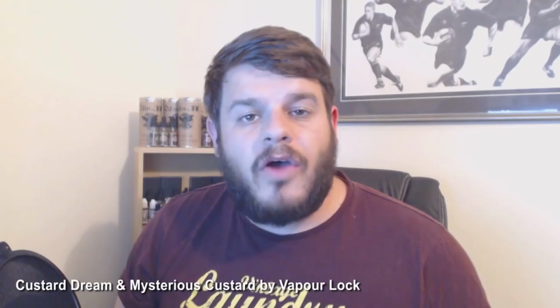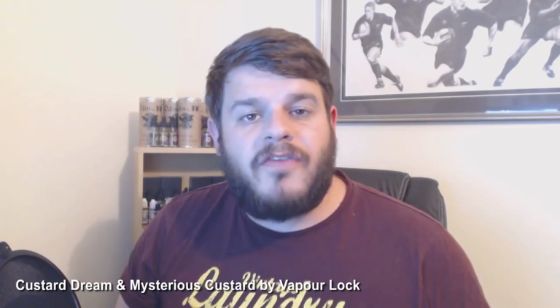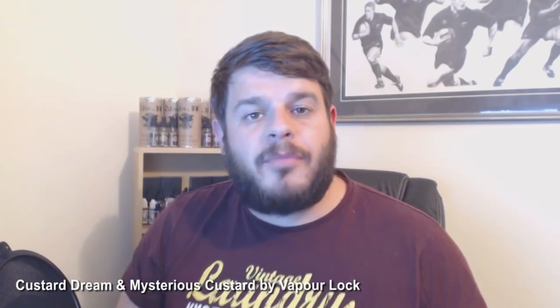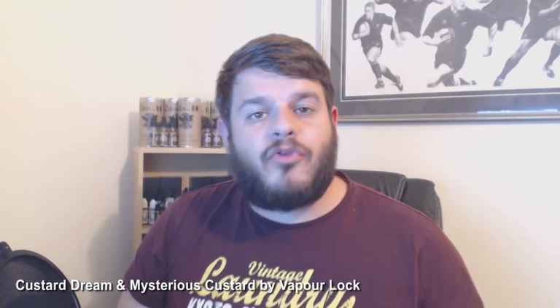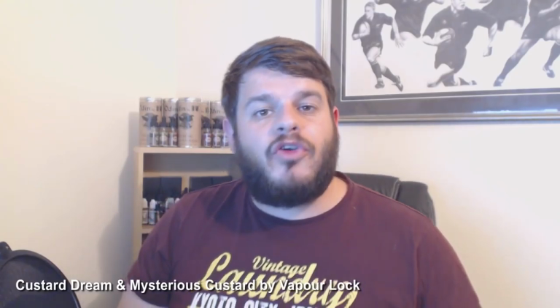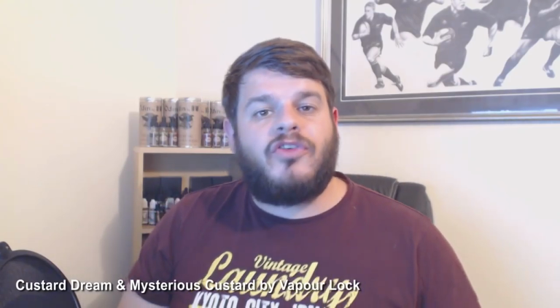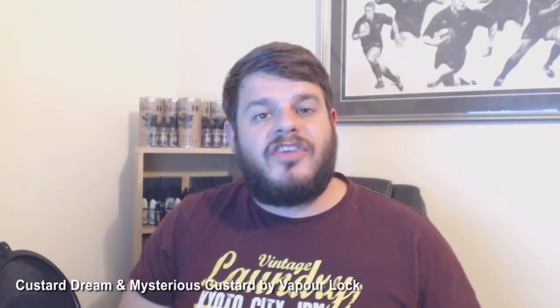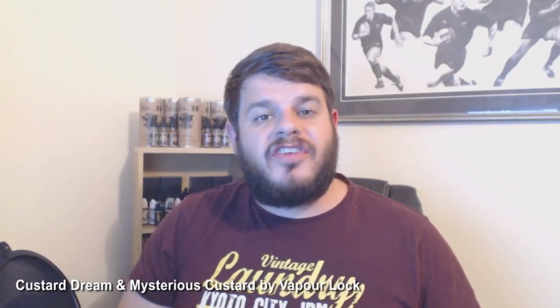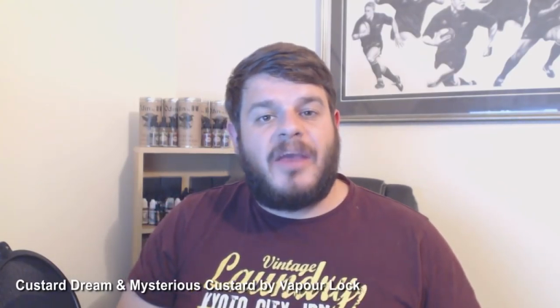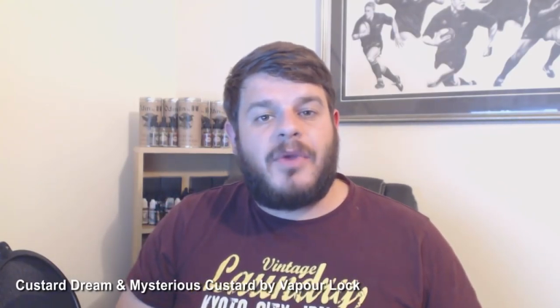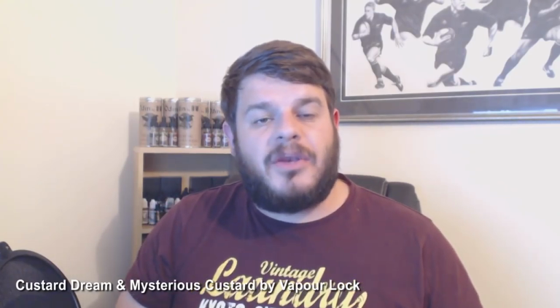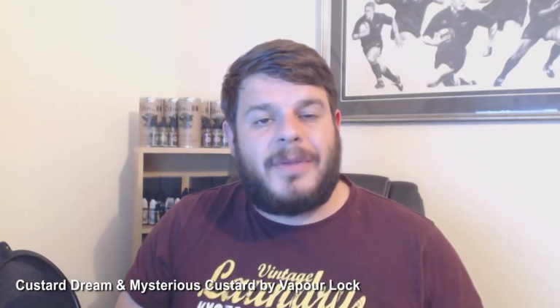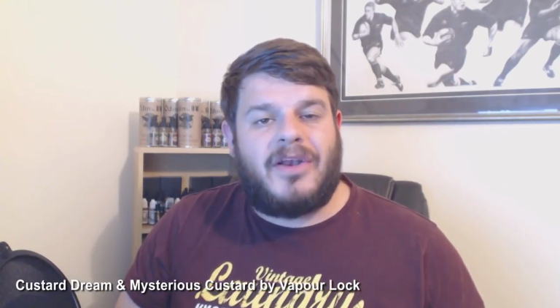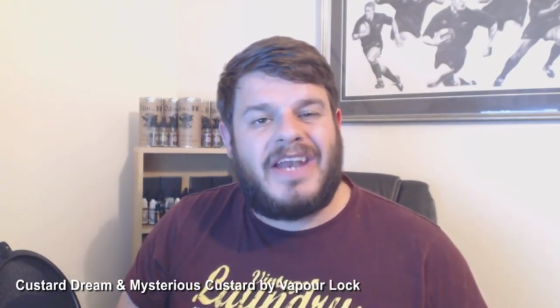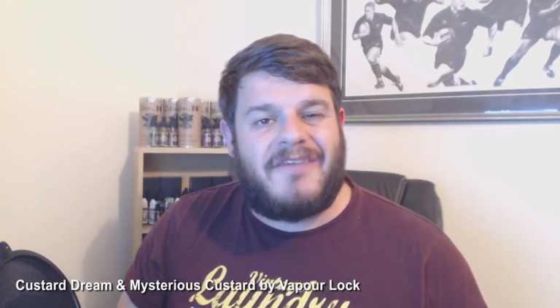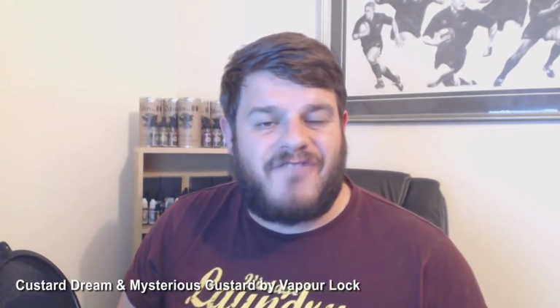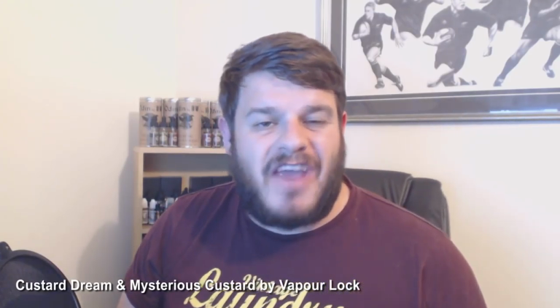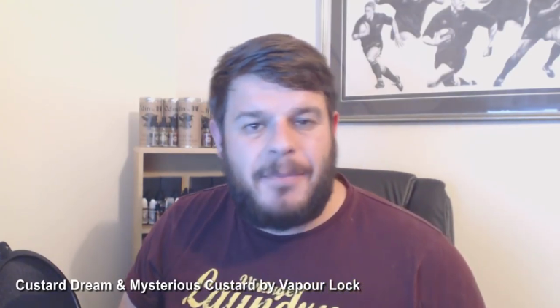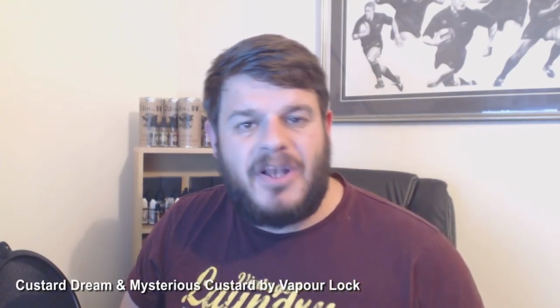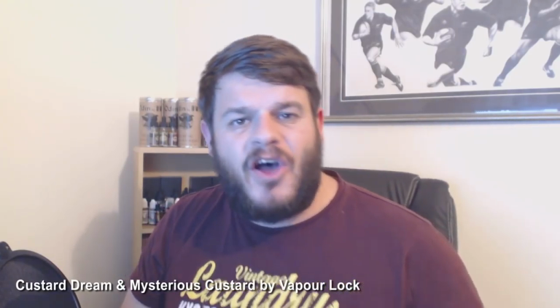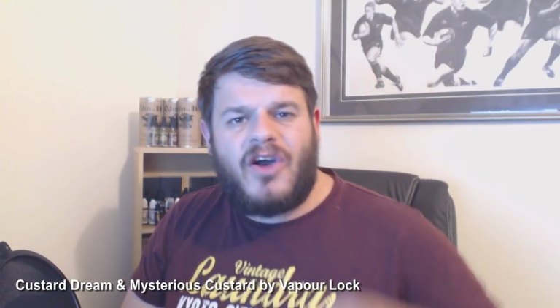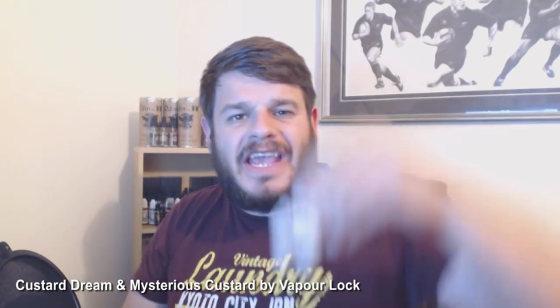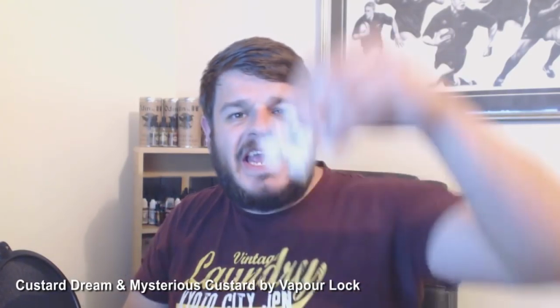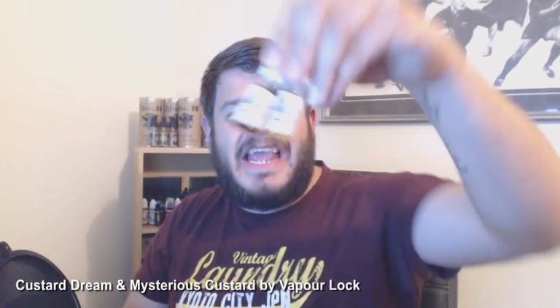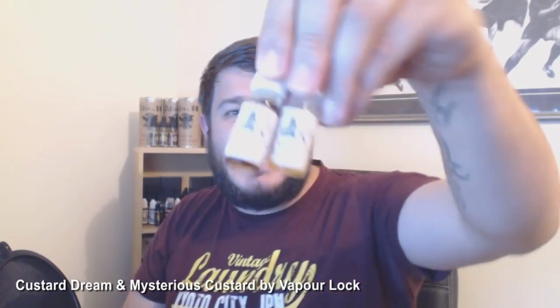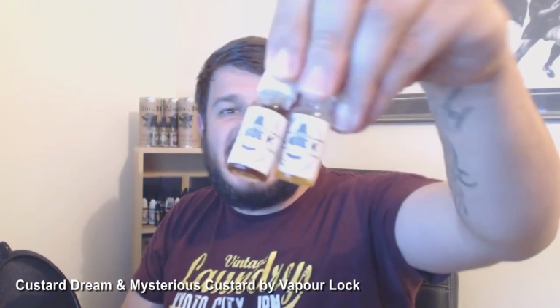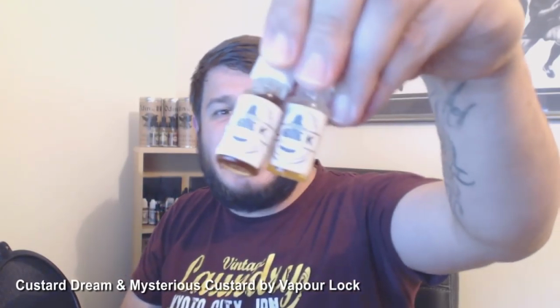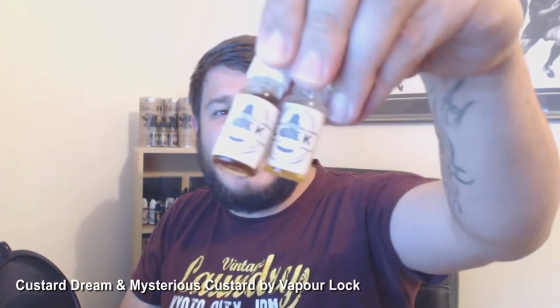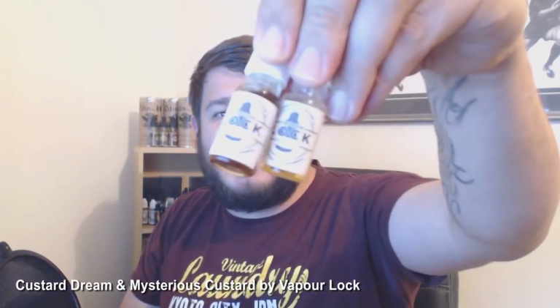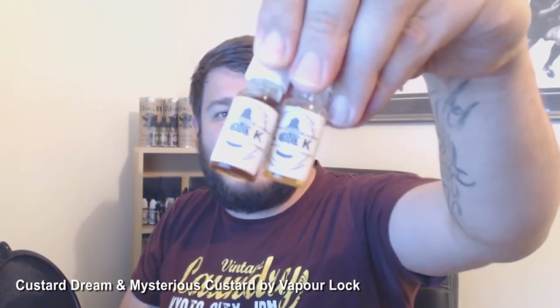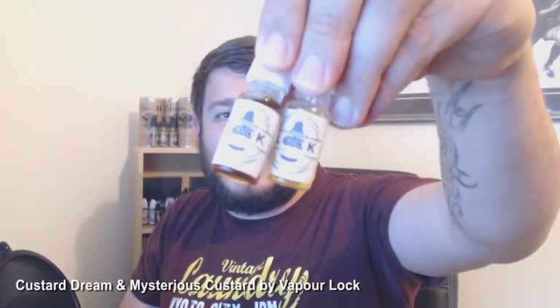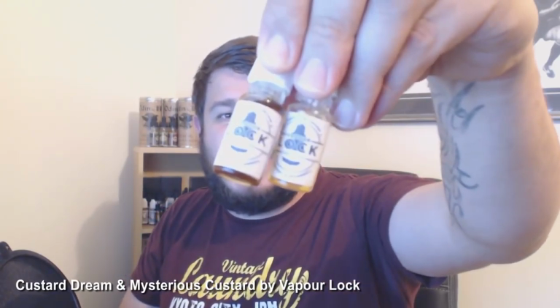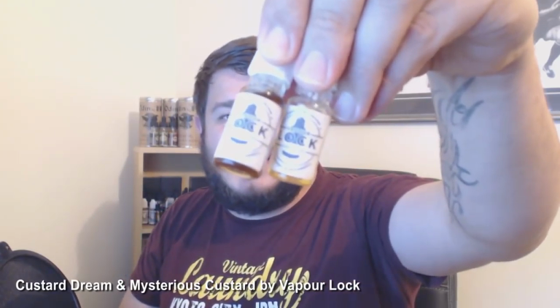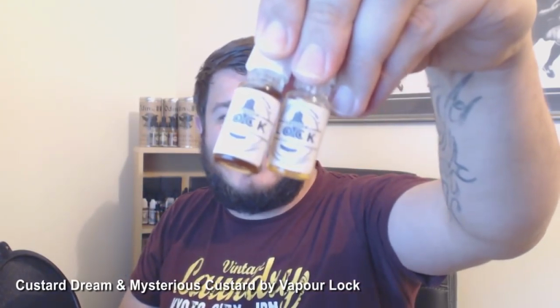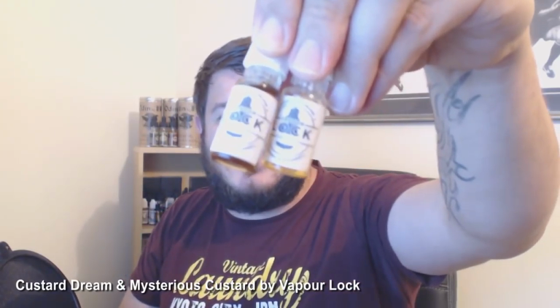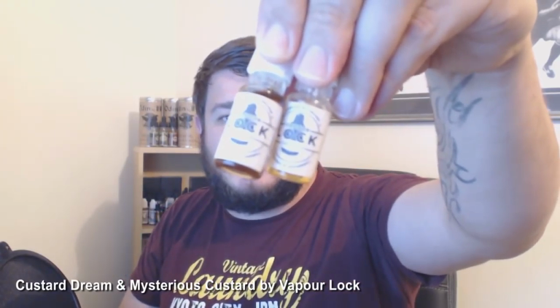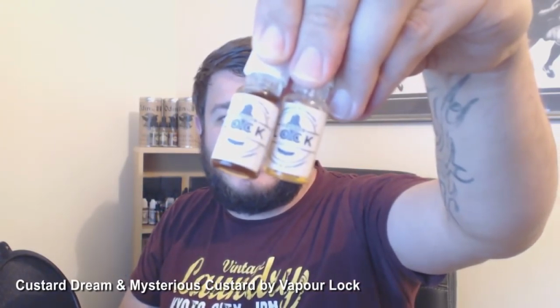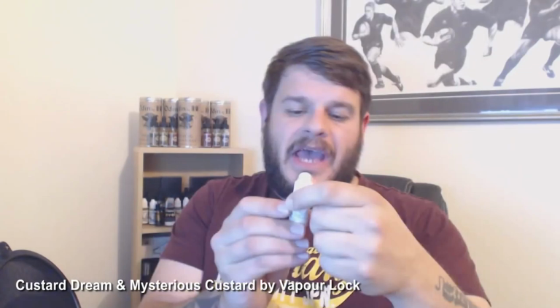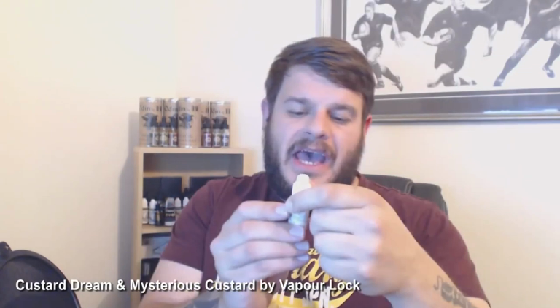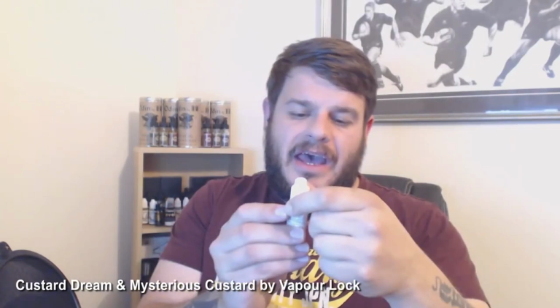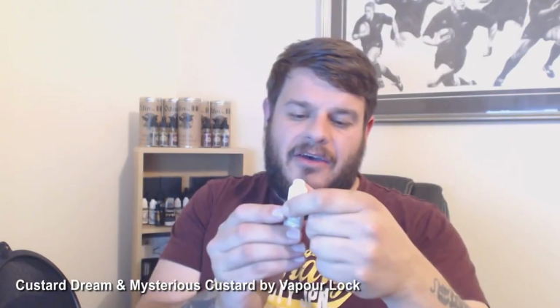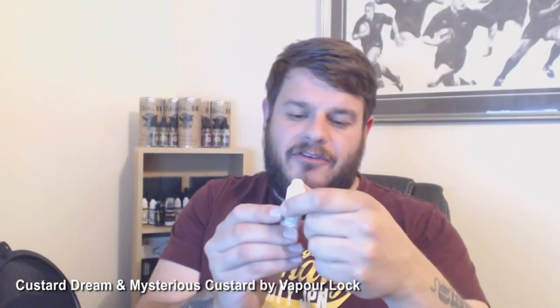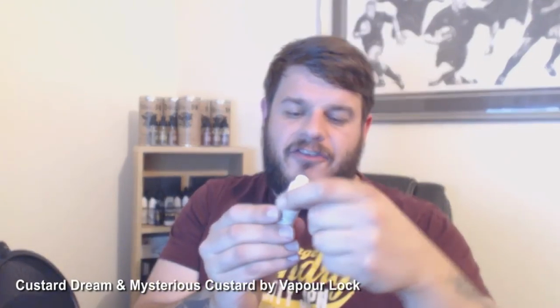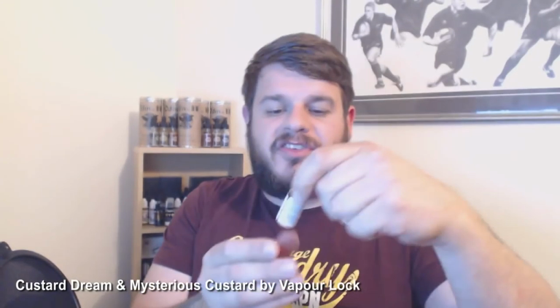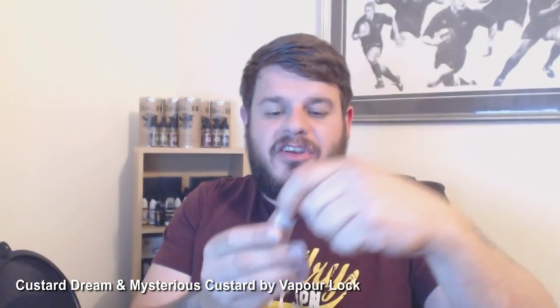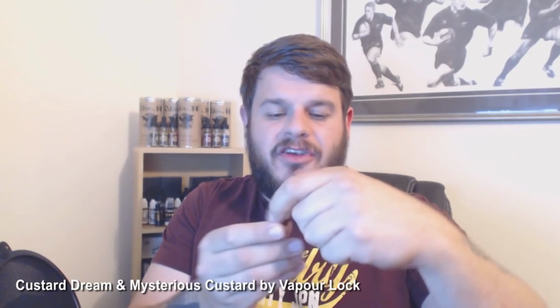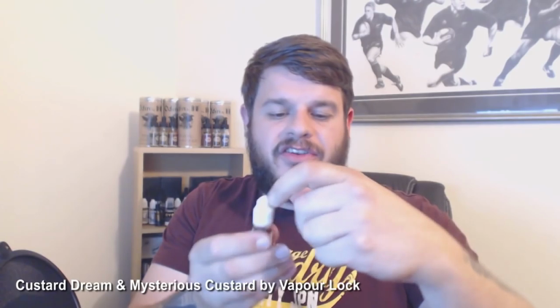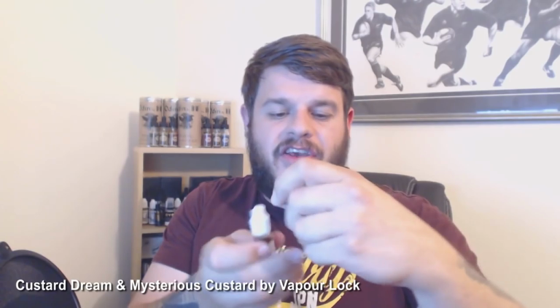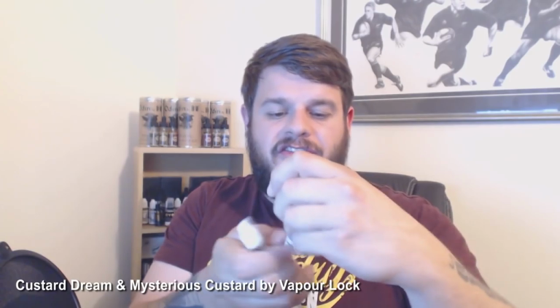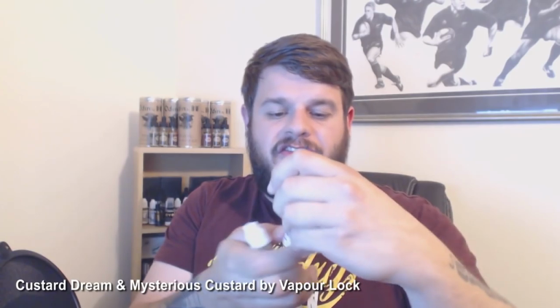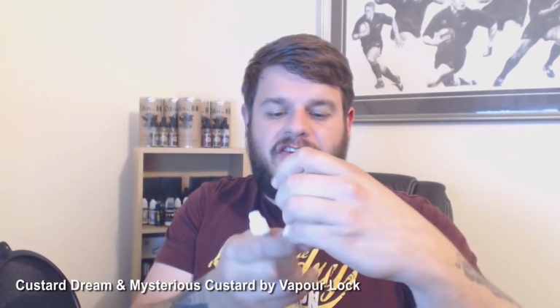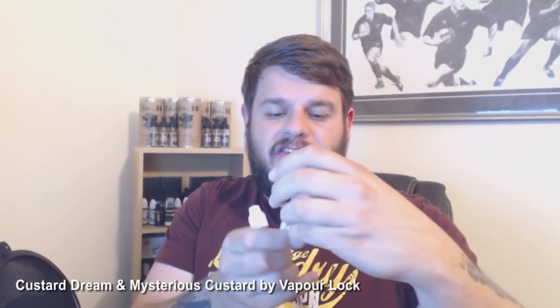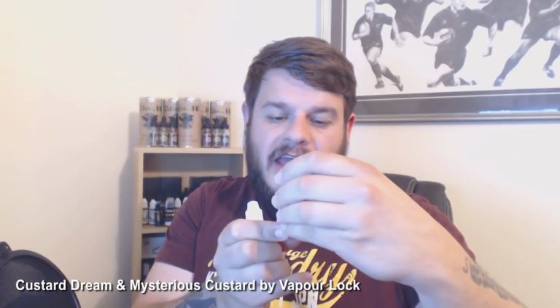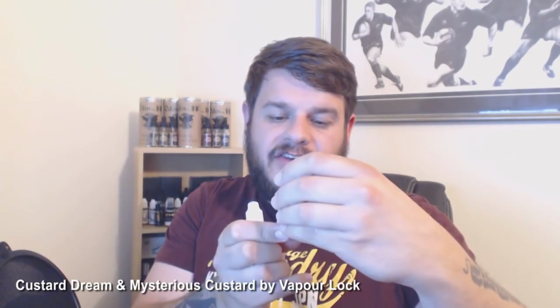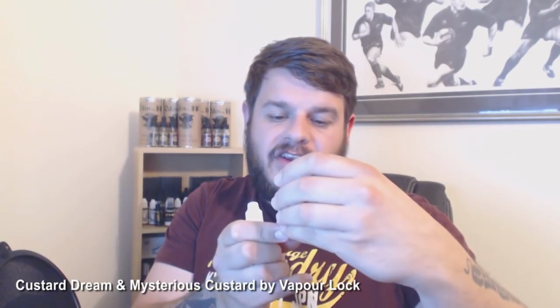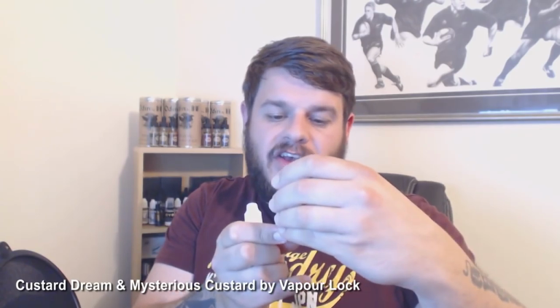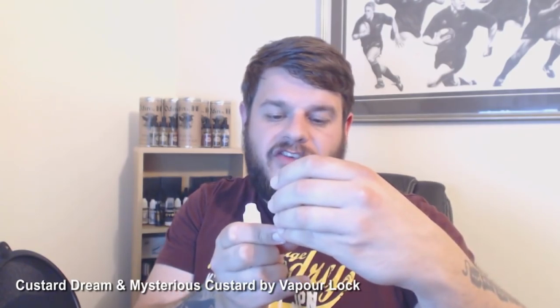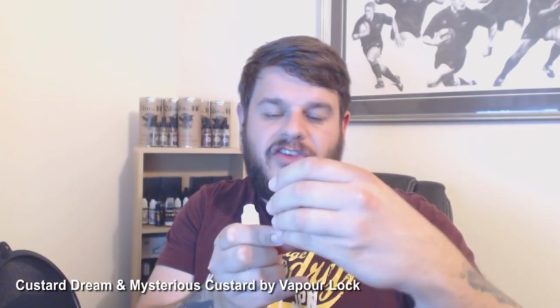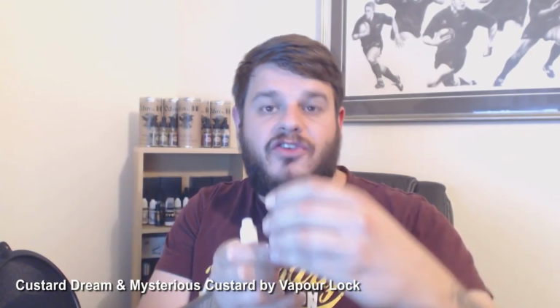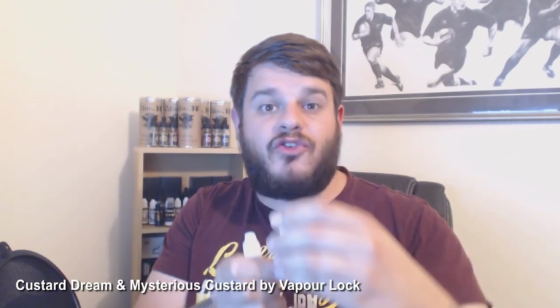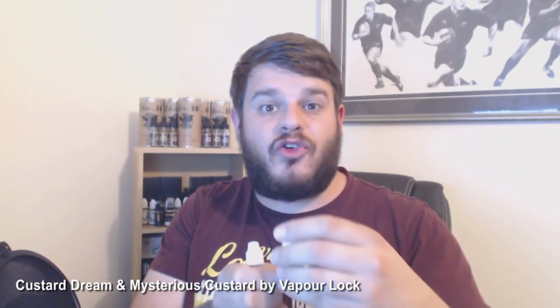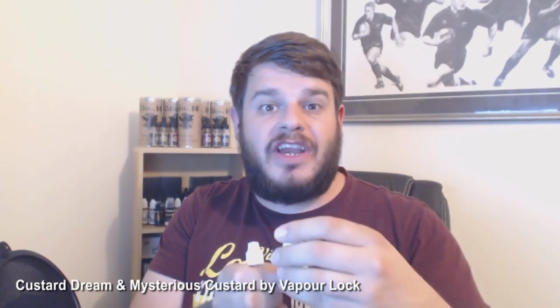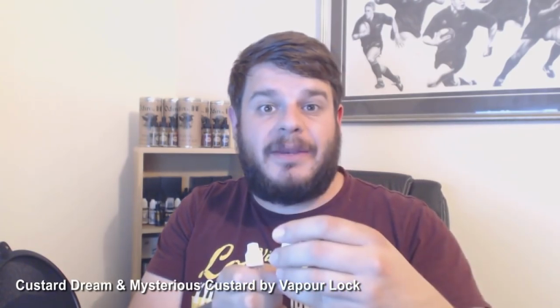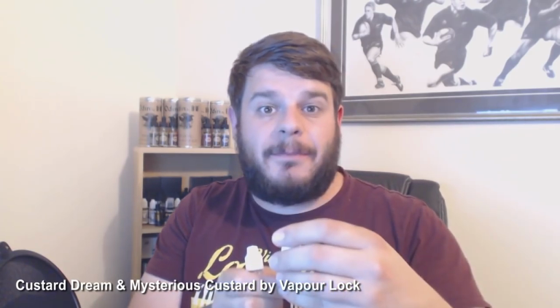All right, Vaporos, and today we're going to be looking at Vaporlock e-liquids. We have Mysterious Custard and Custard Dream.